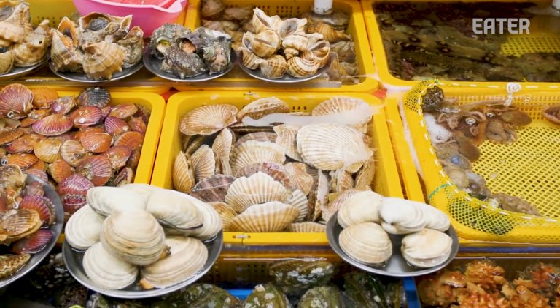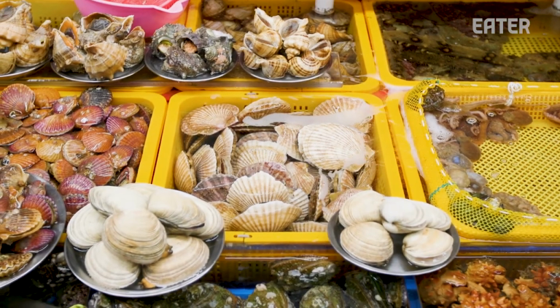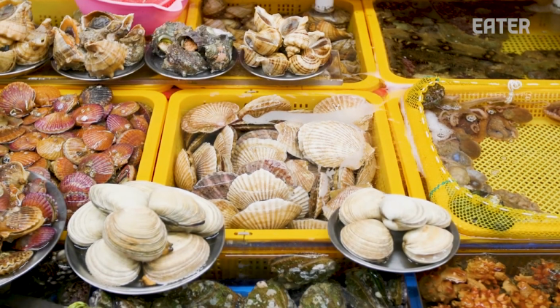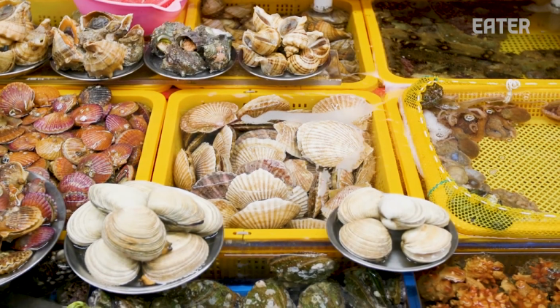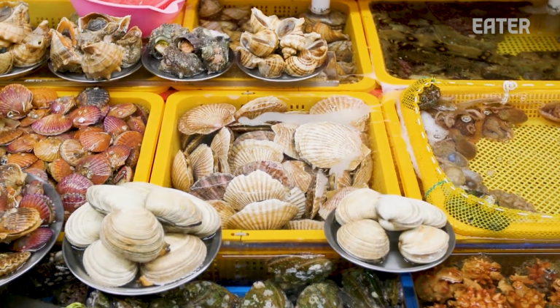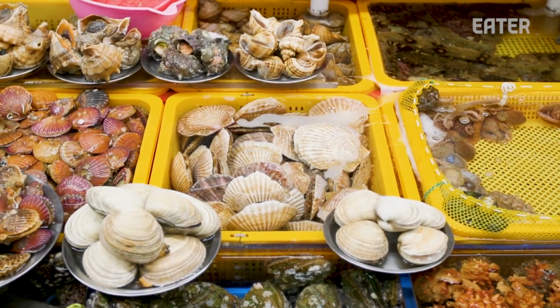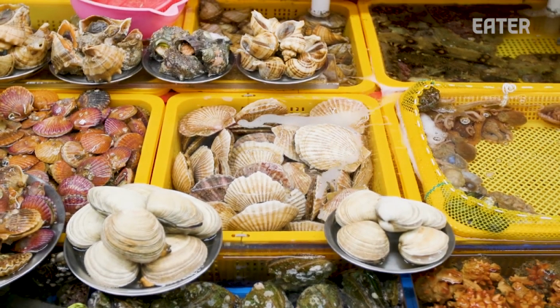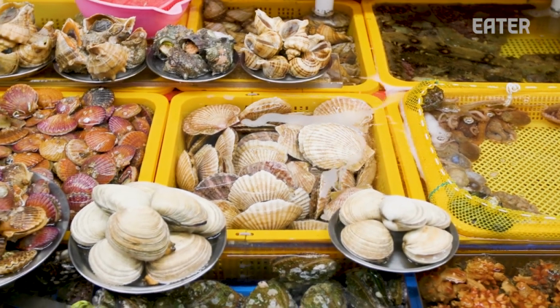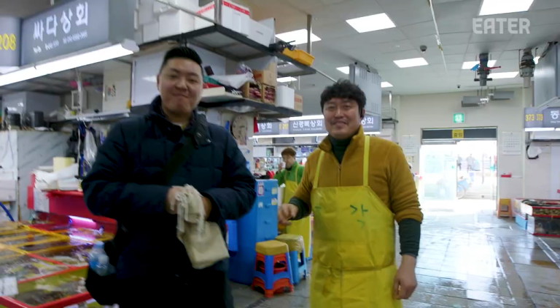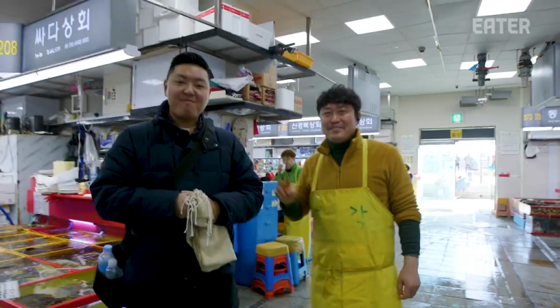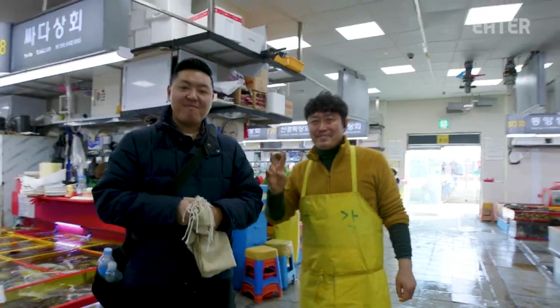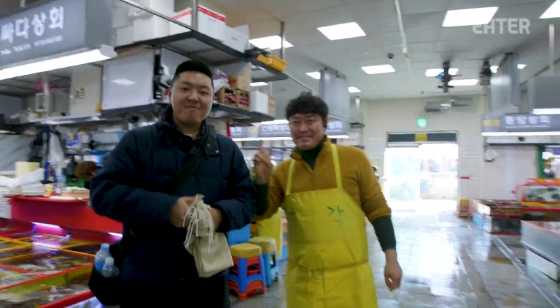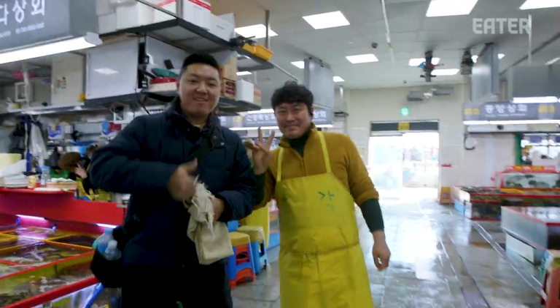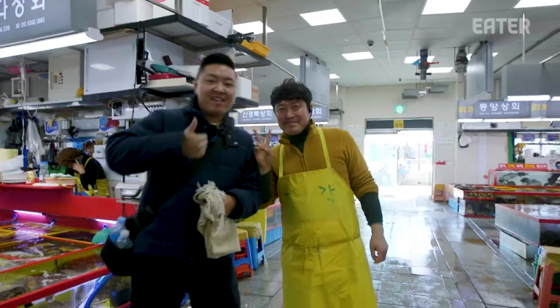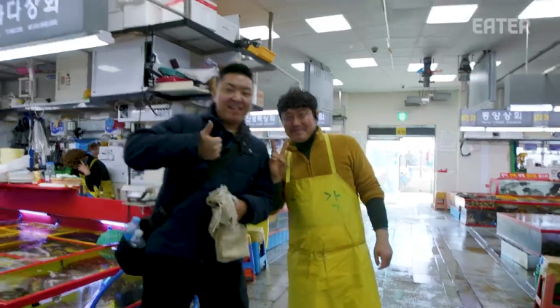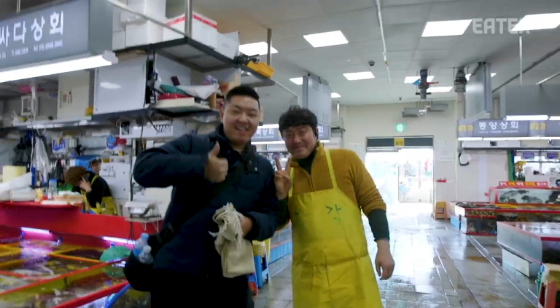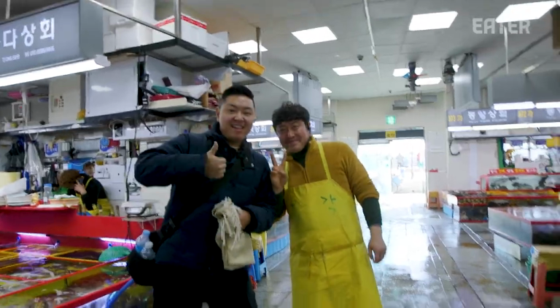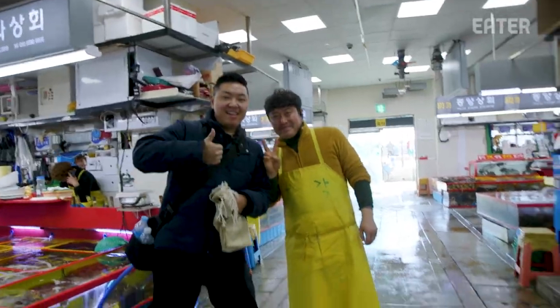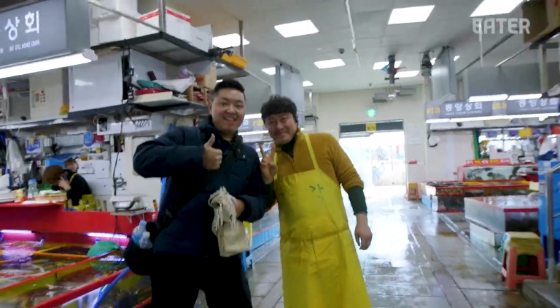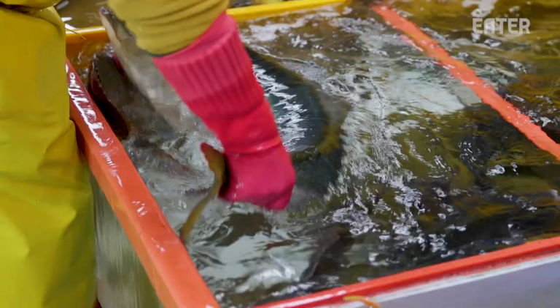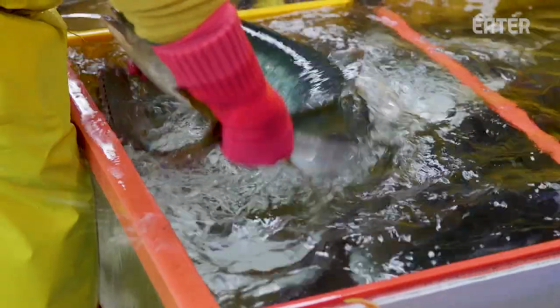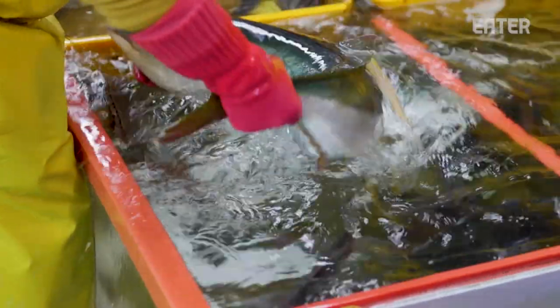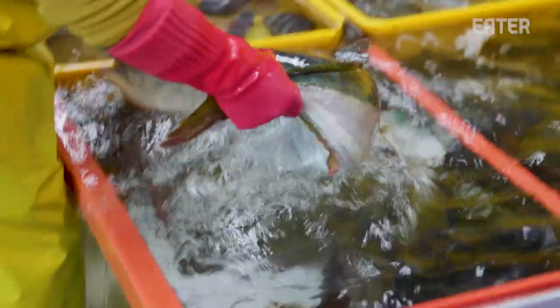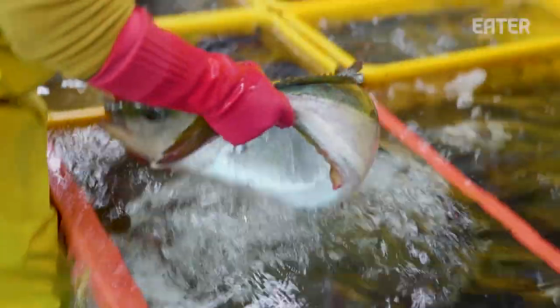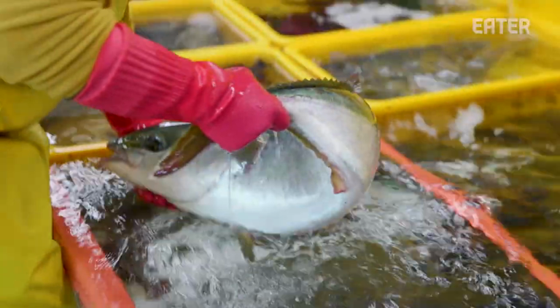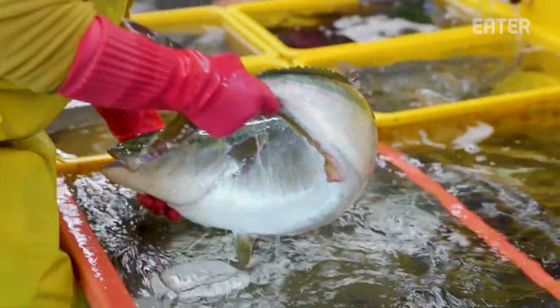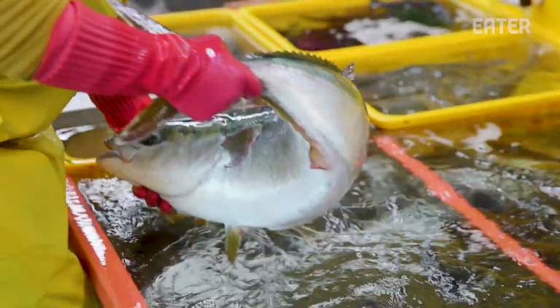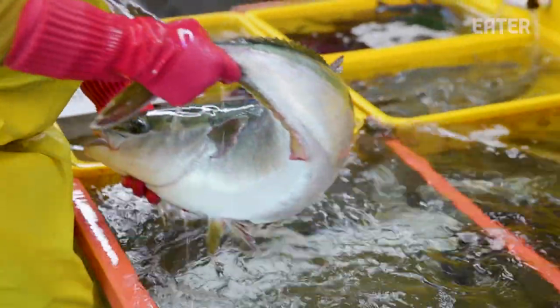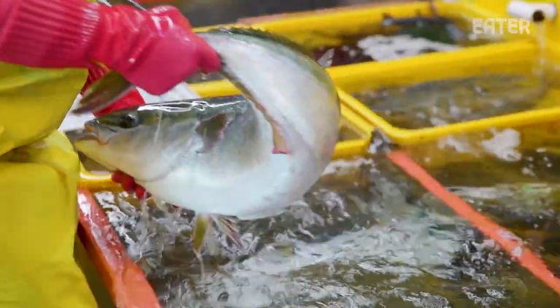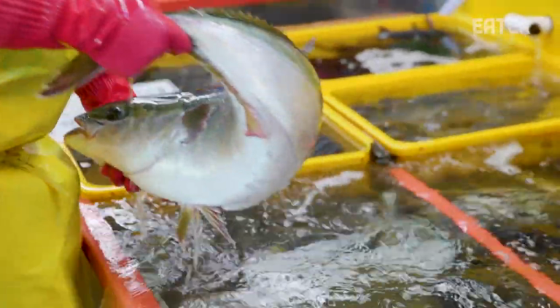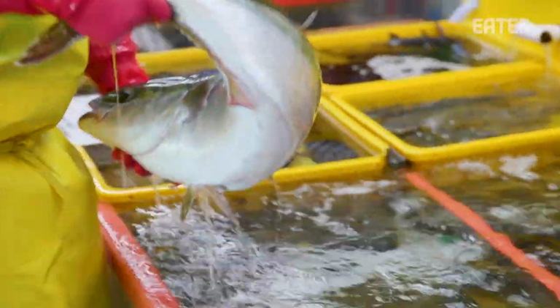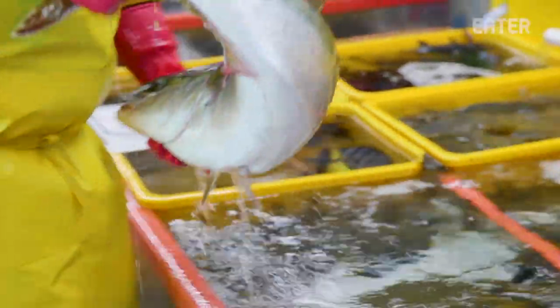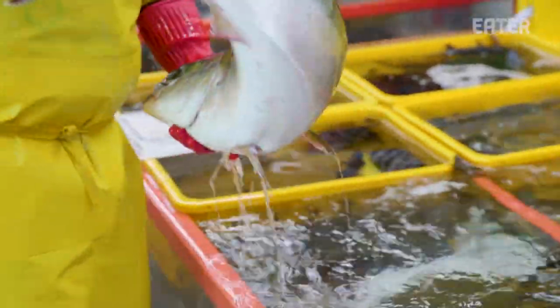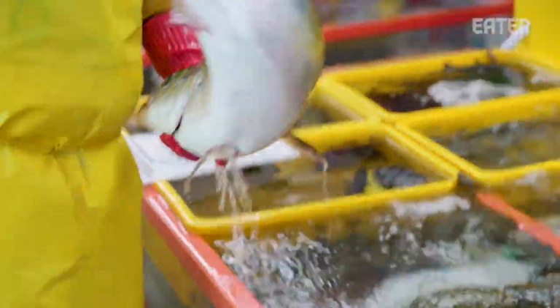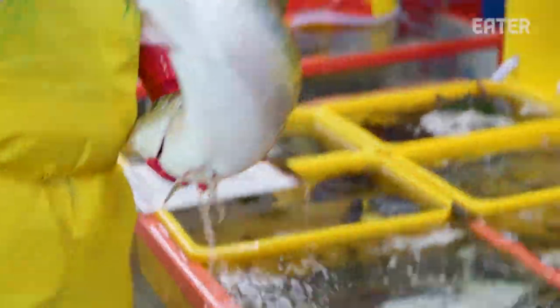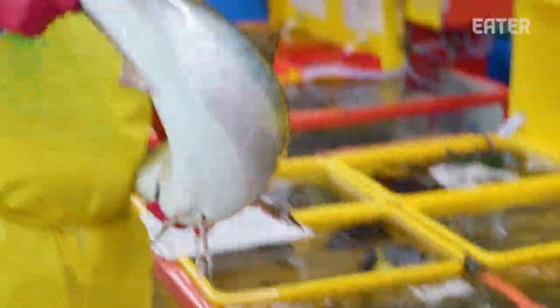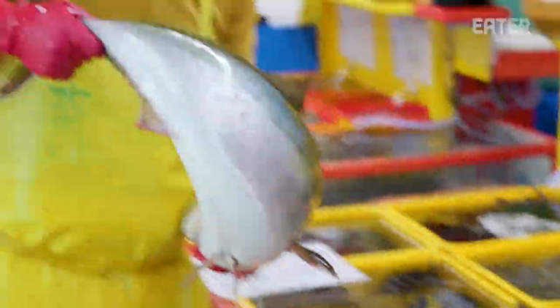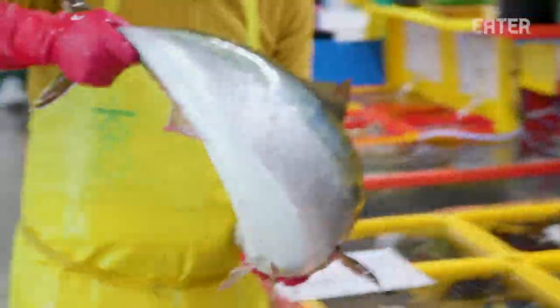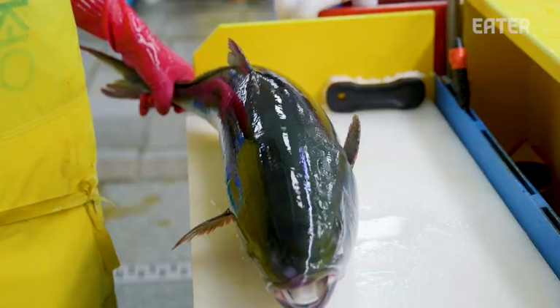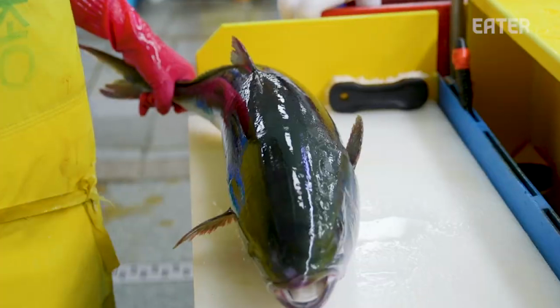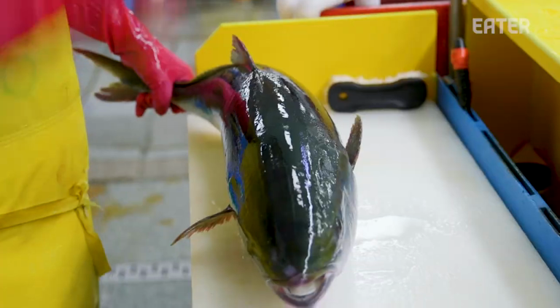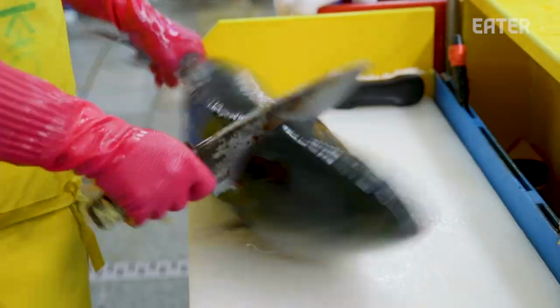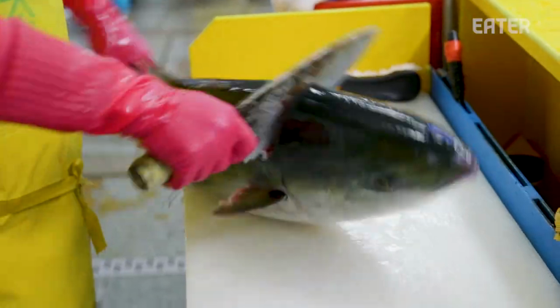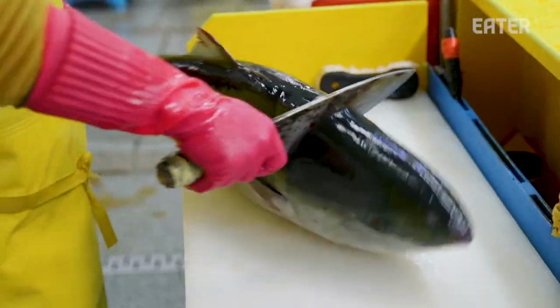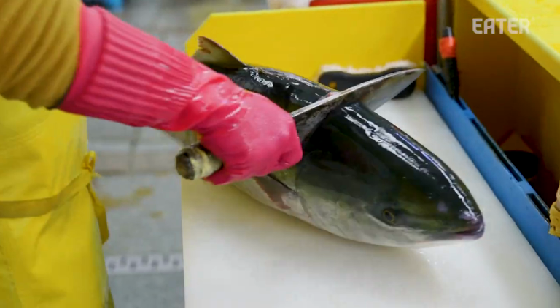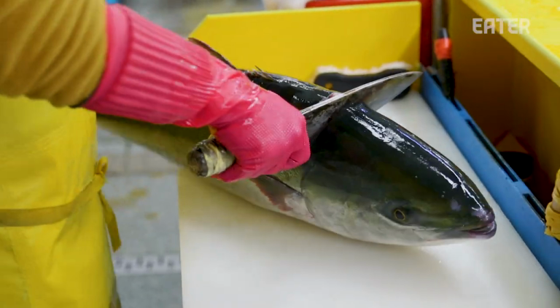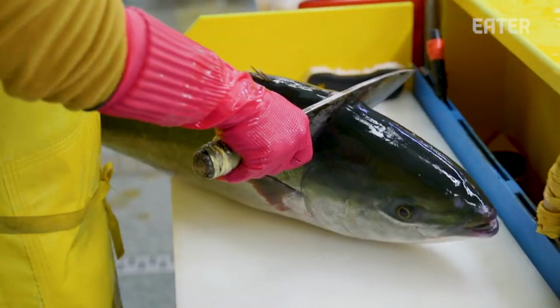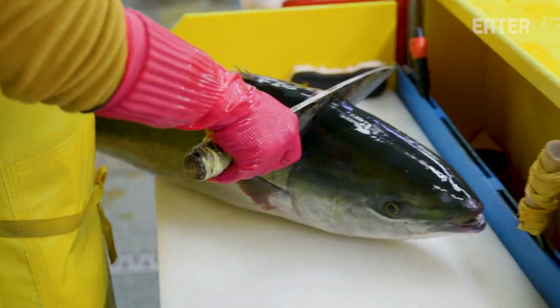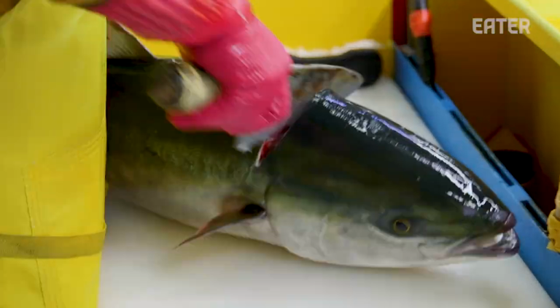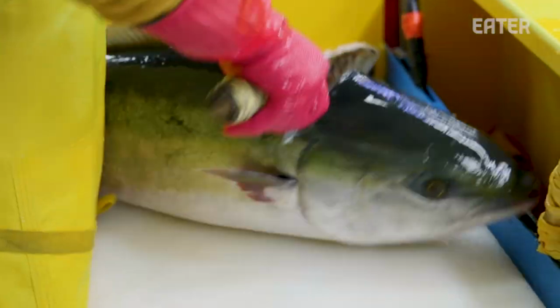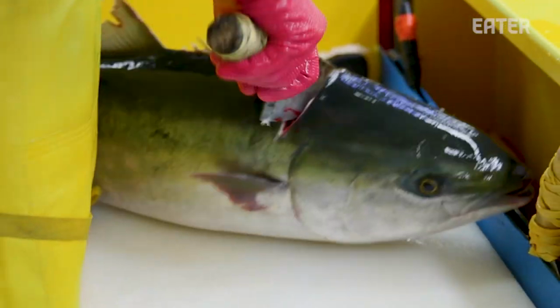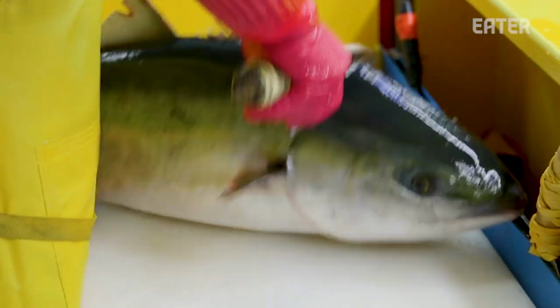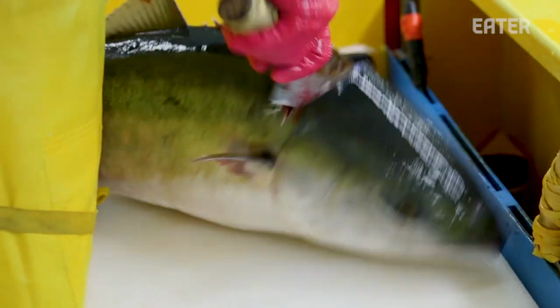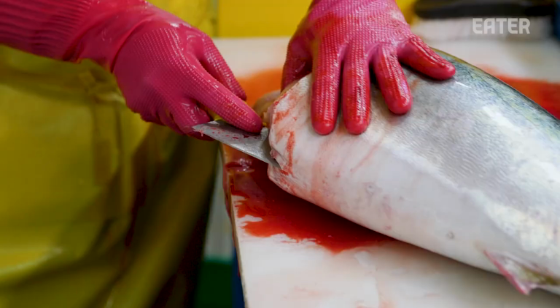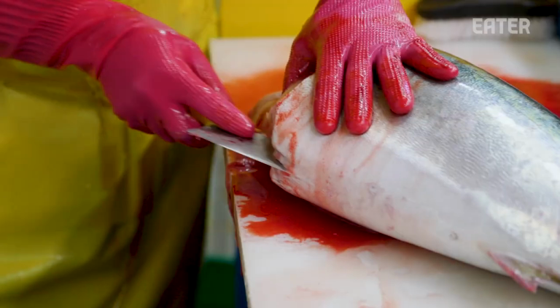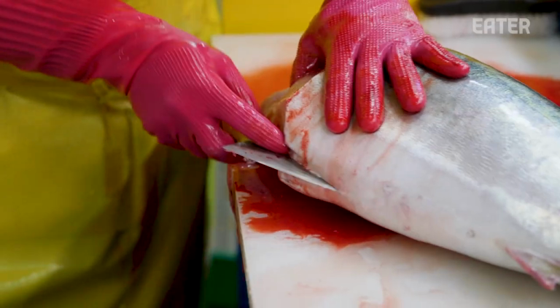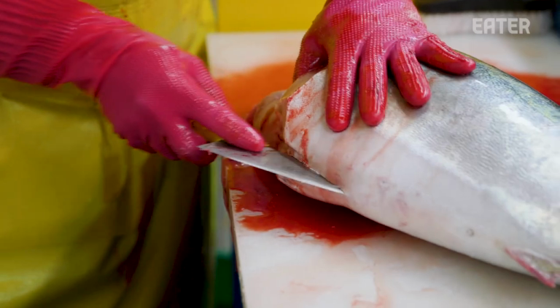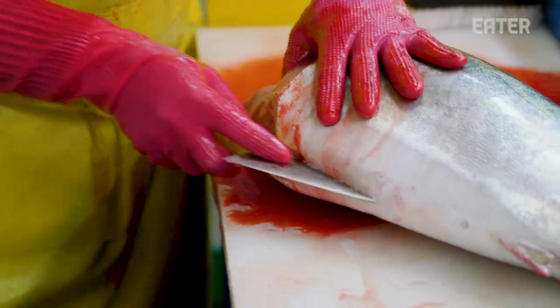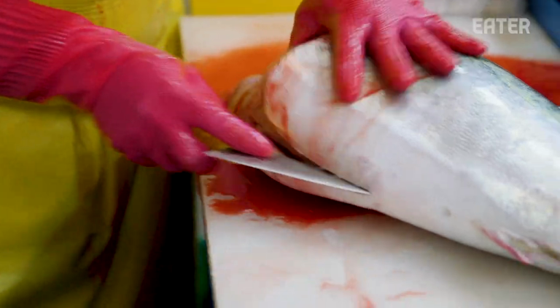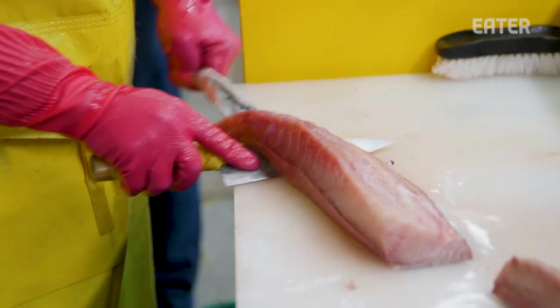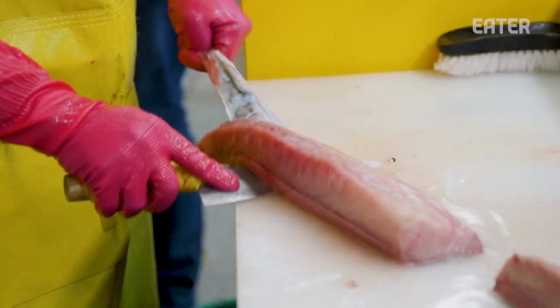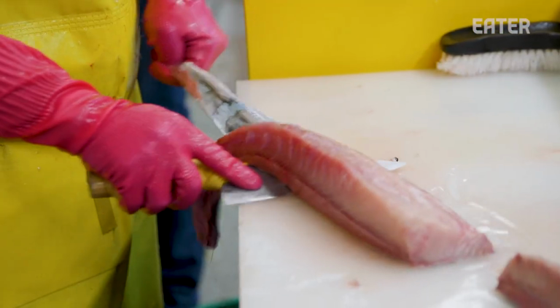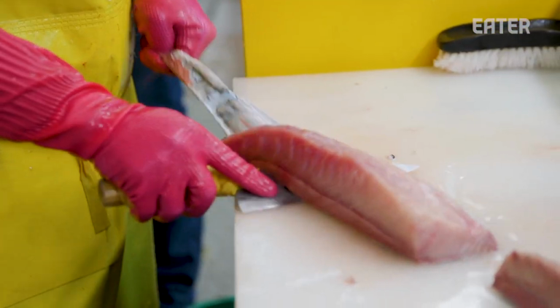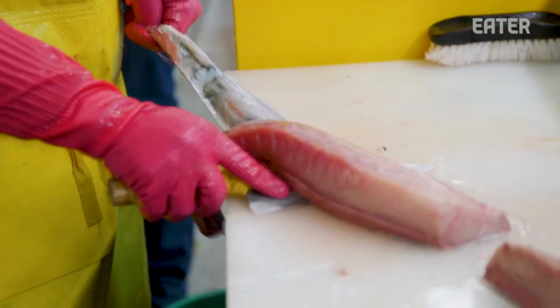We're going to talk to one of the vendors, Mr. Kang, and he's going to show us what he's selling right now, and then we're going to go right upstairs. We're going to eat it.